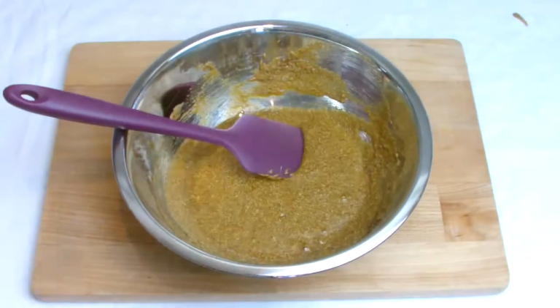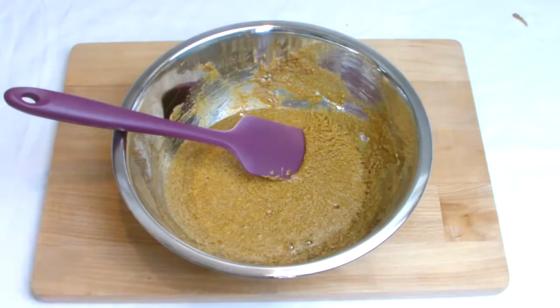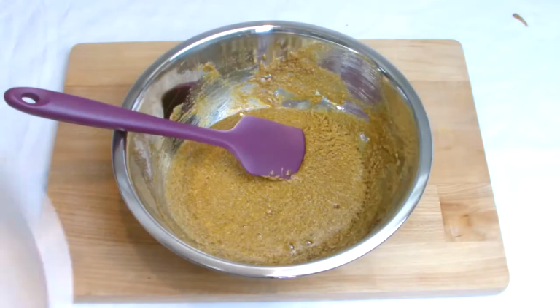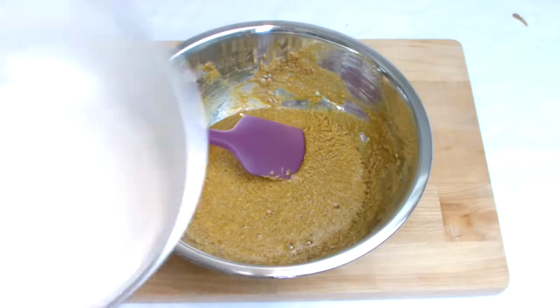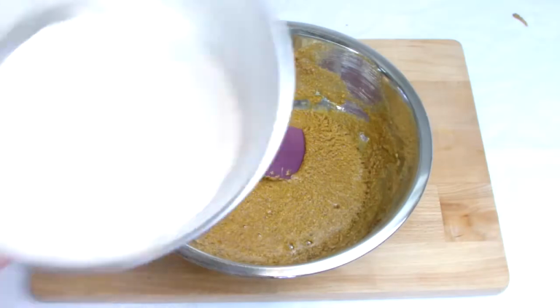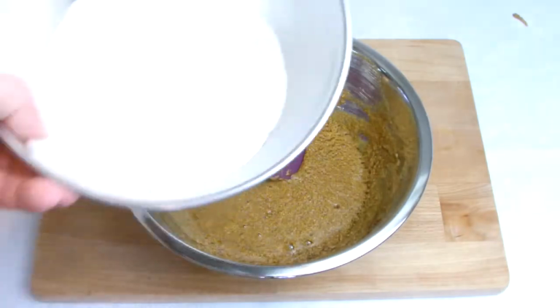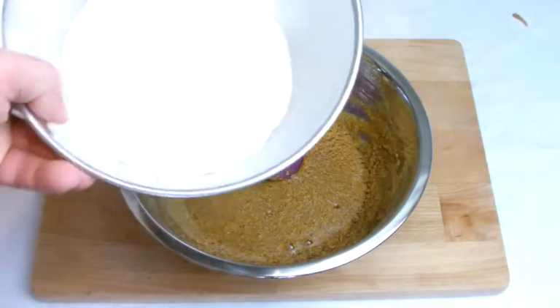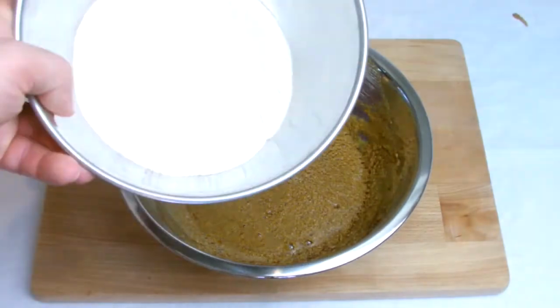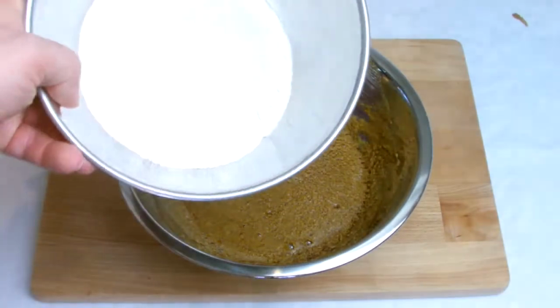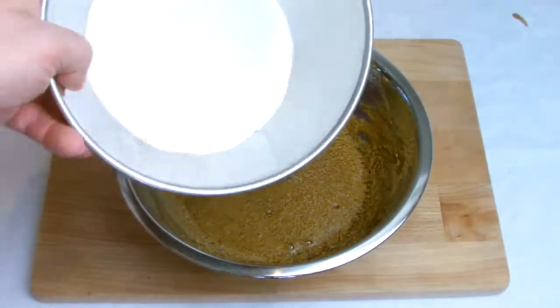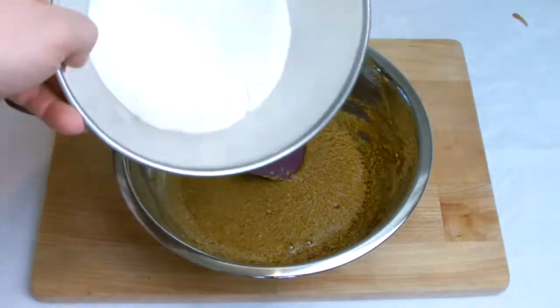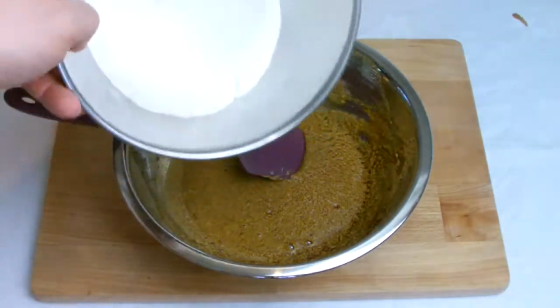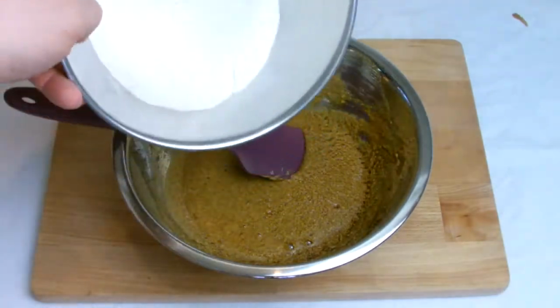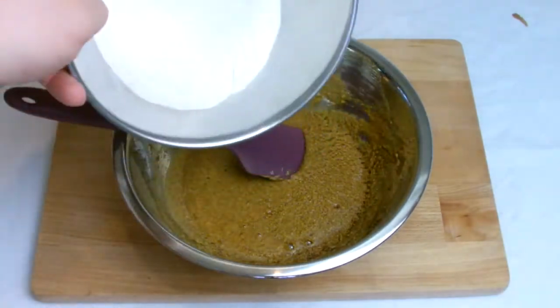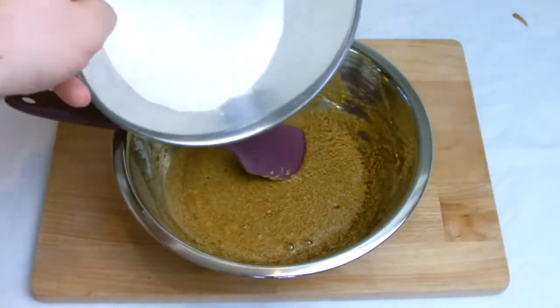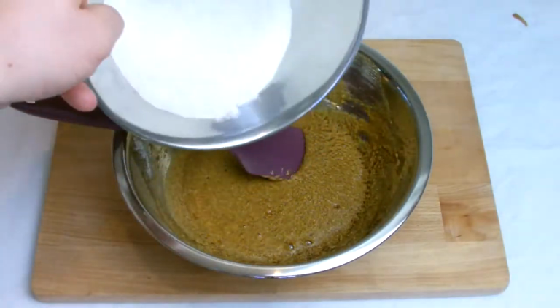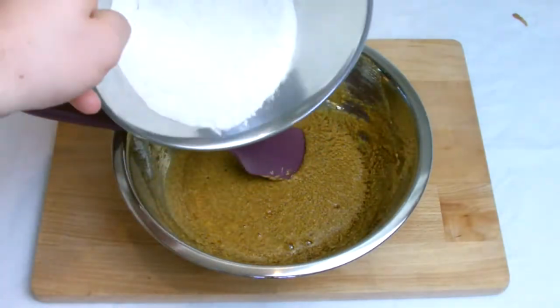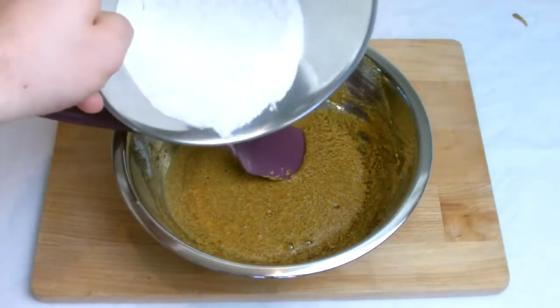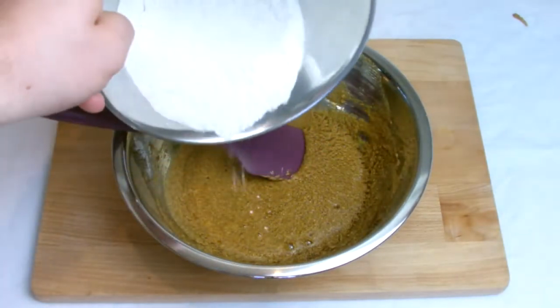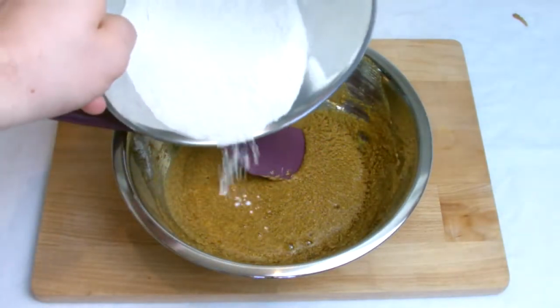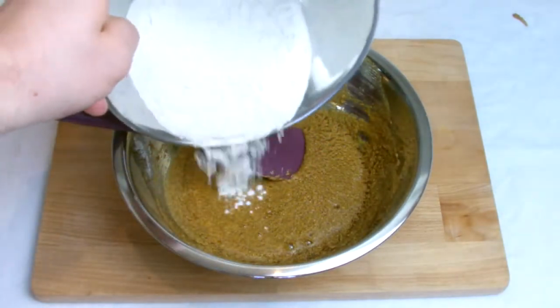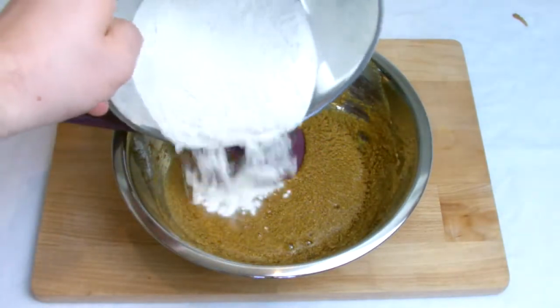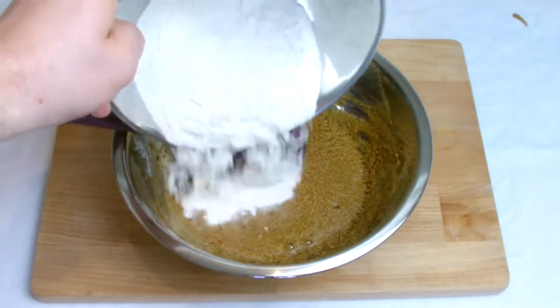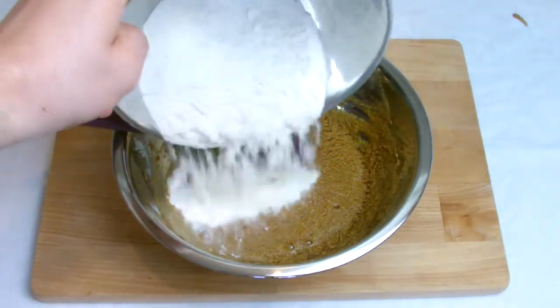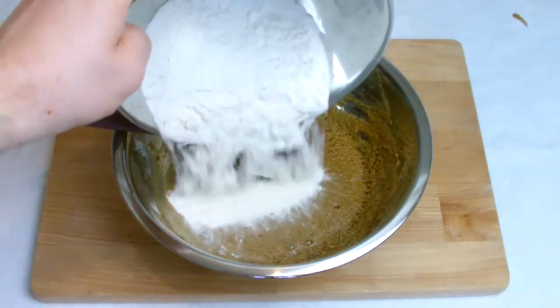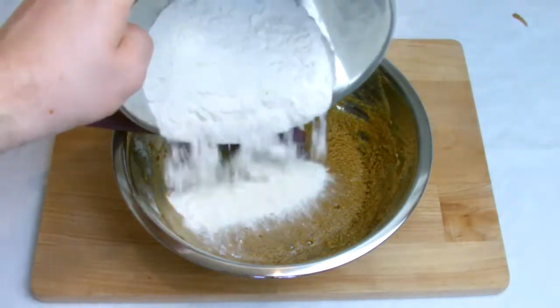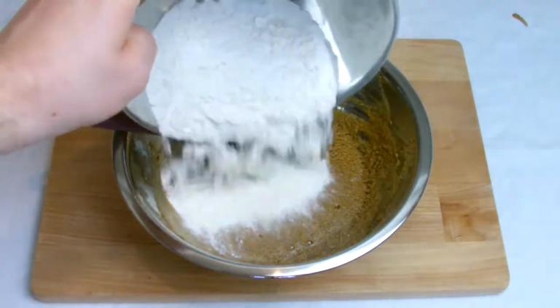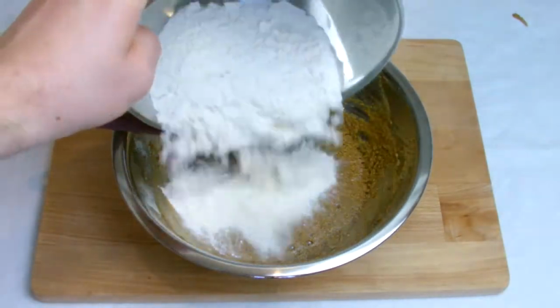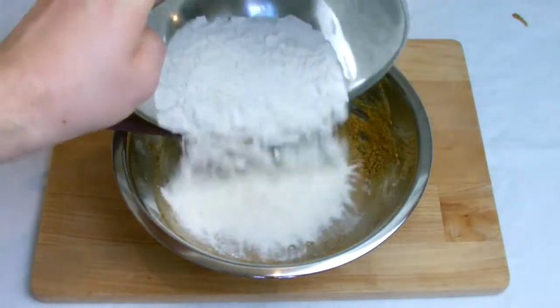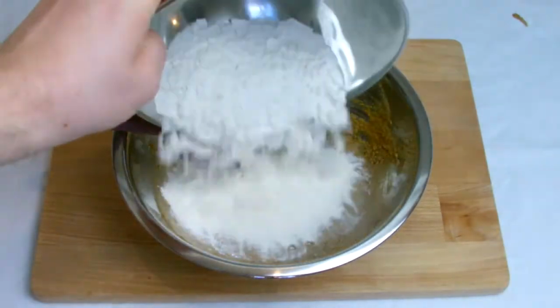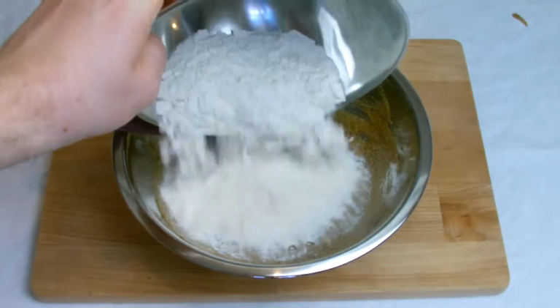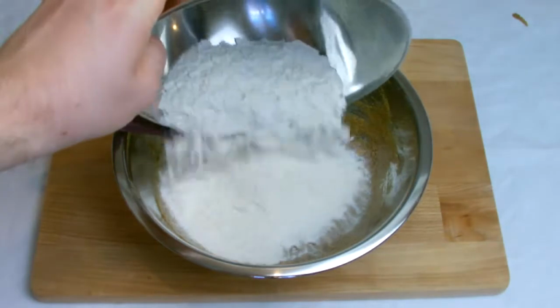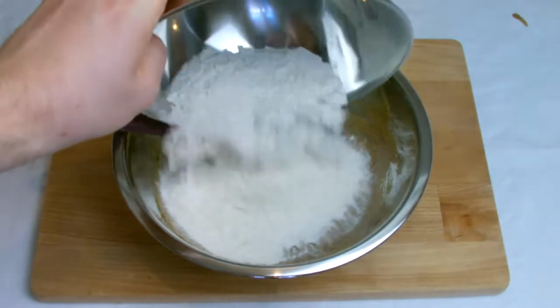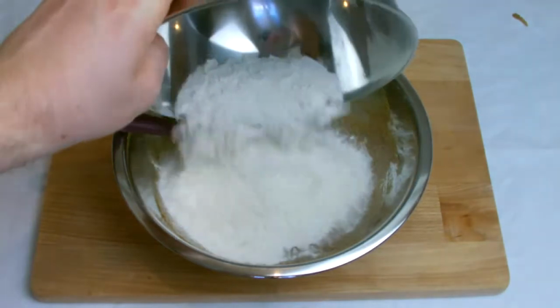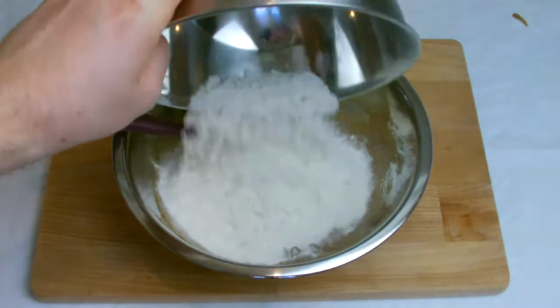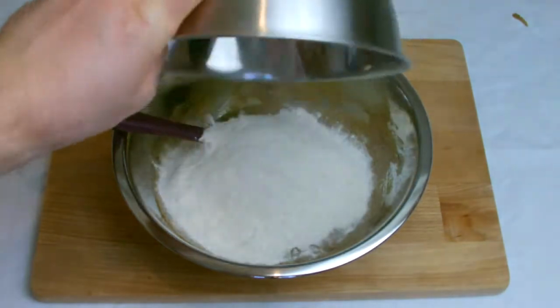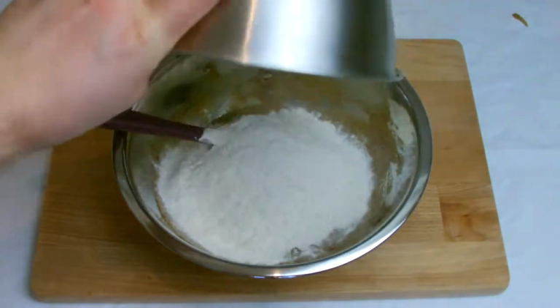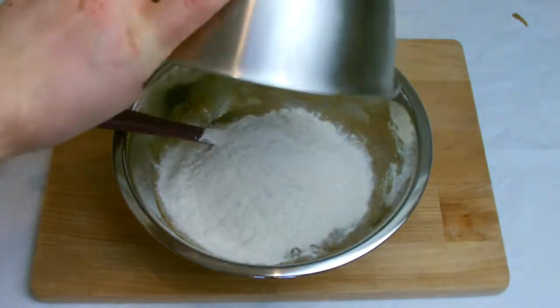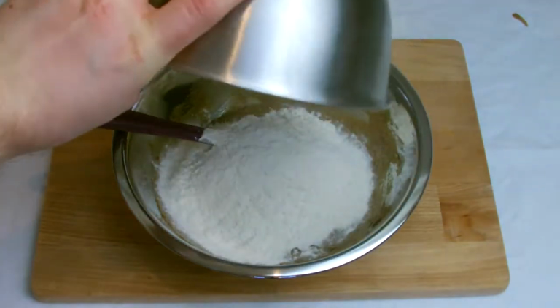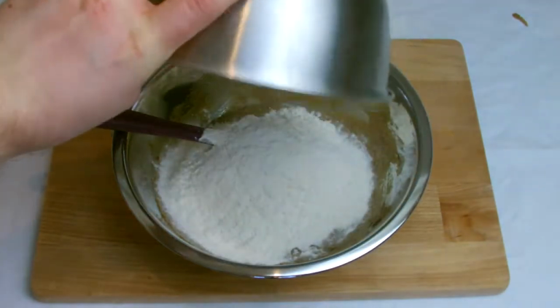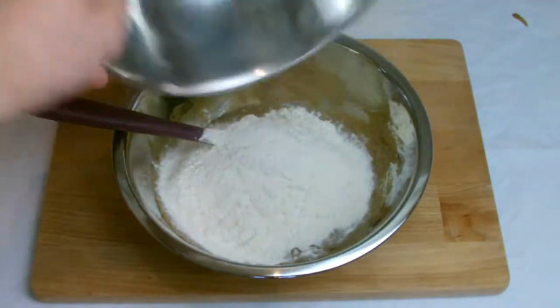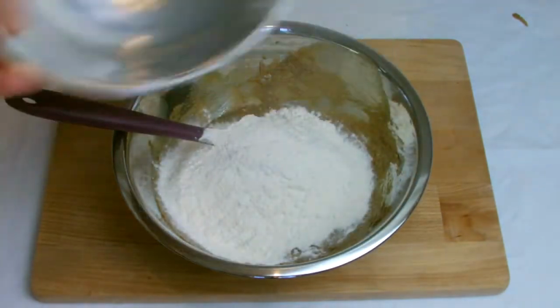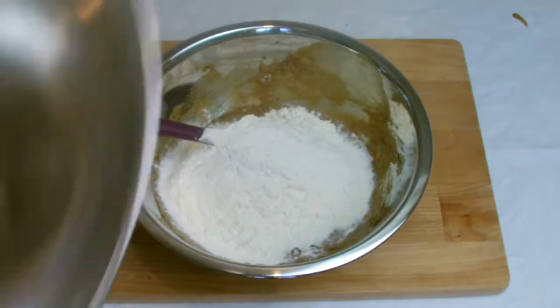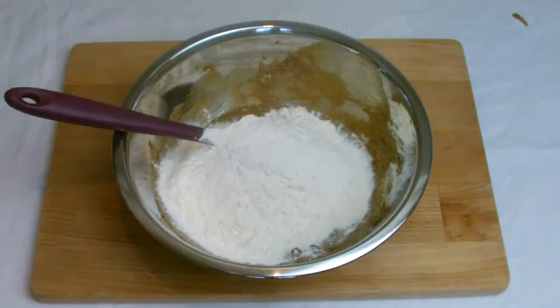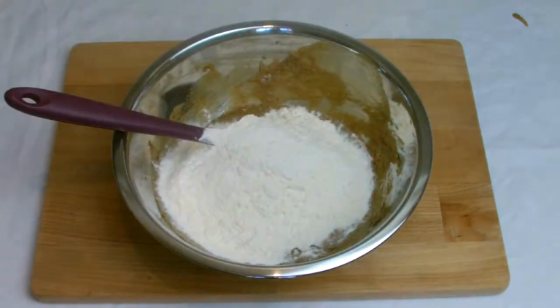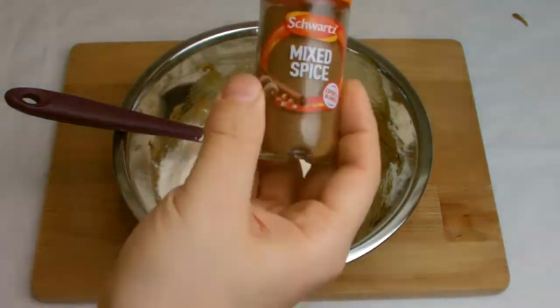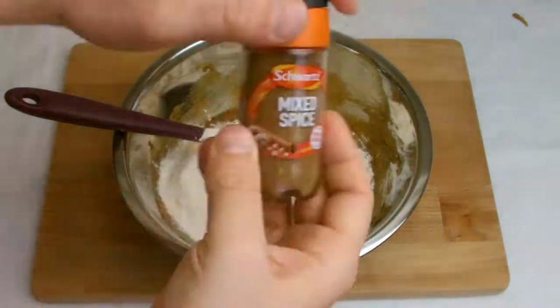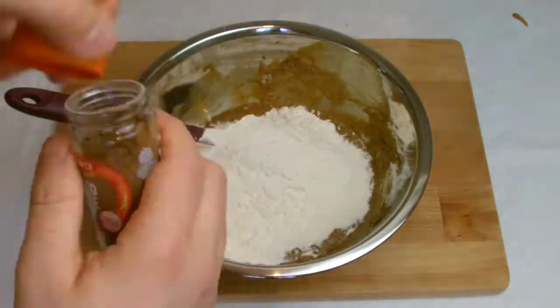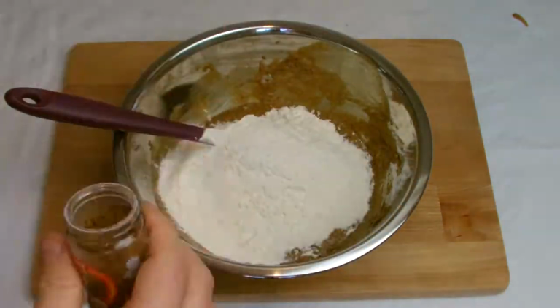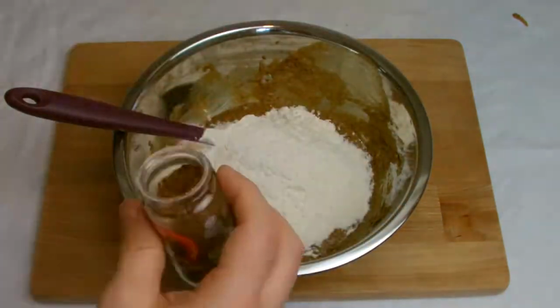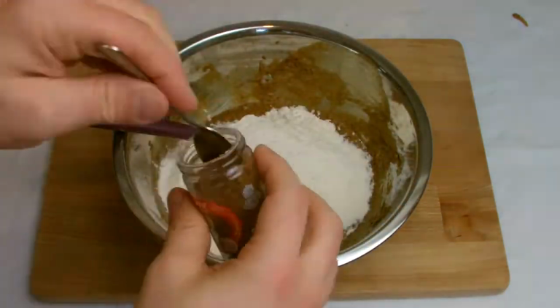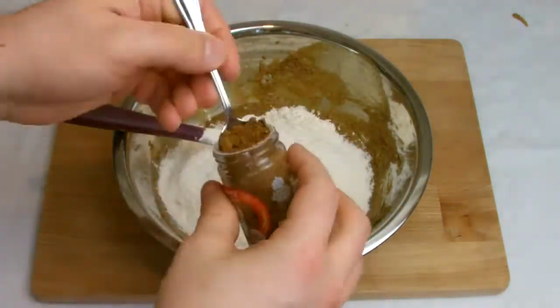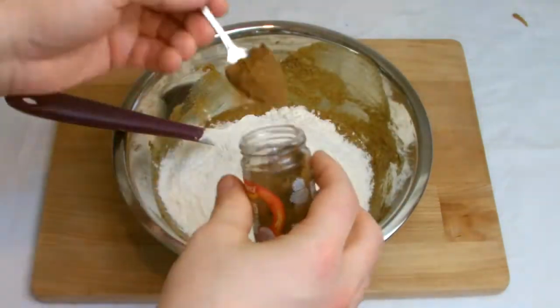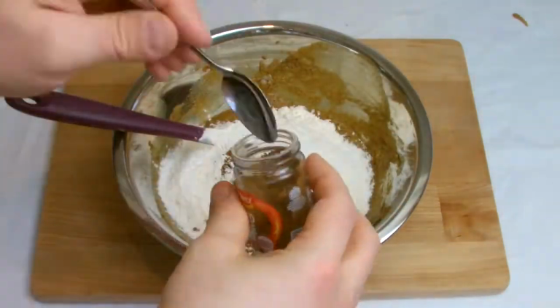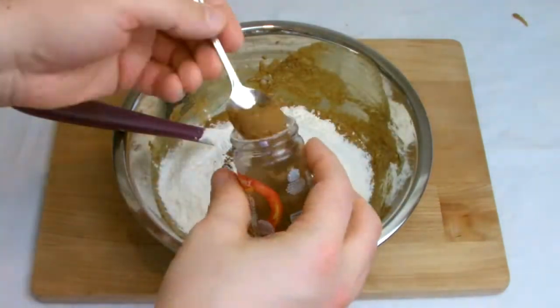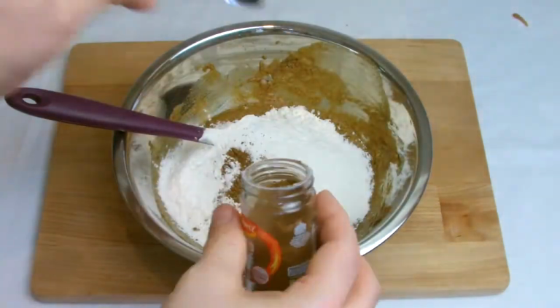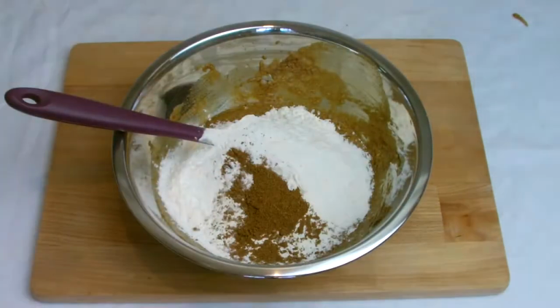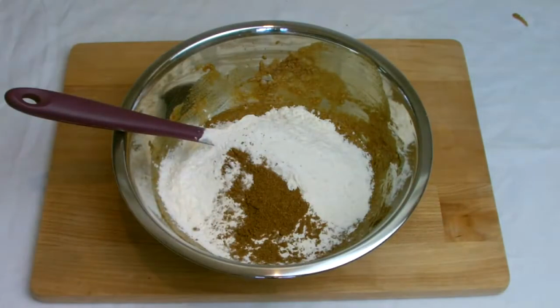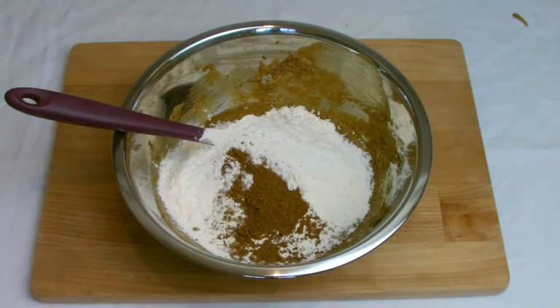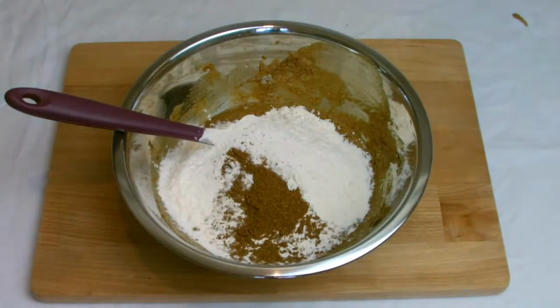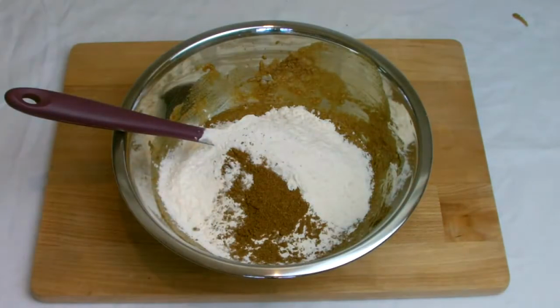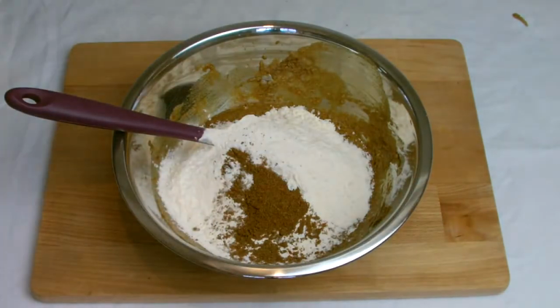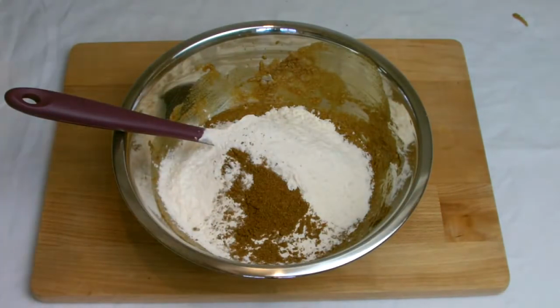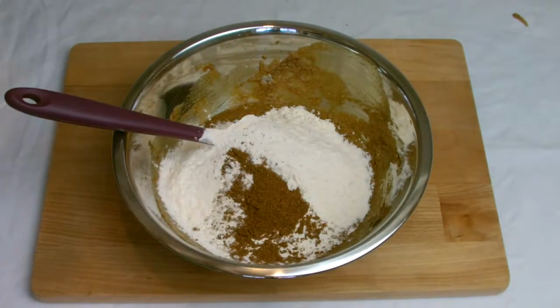Add the flour and the mixed spice and mix well. At this stage it will form a very thick paste, almost similar to a pastry consistency.